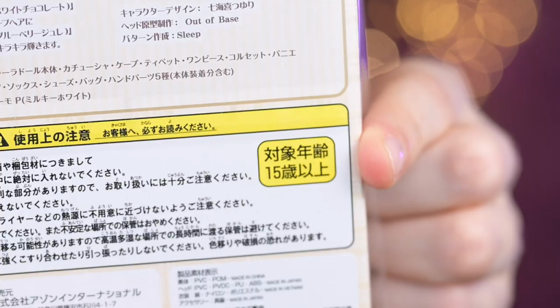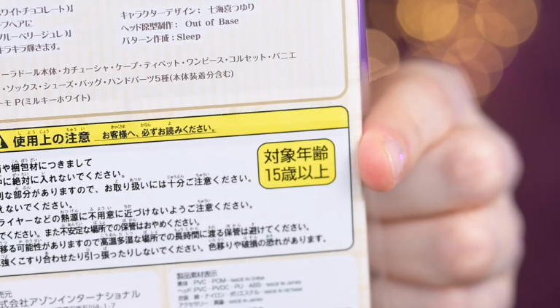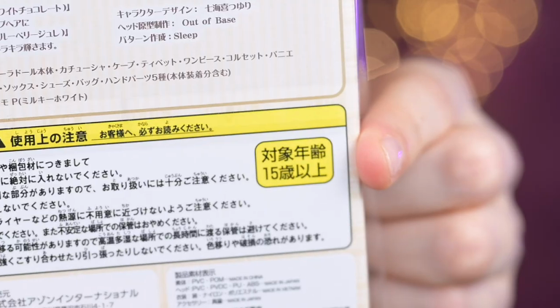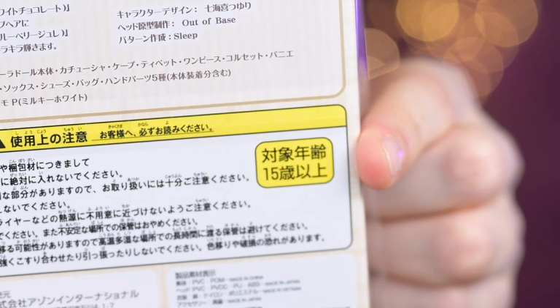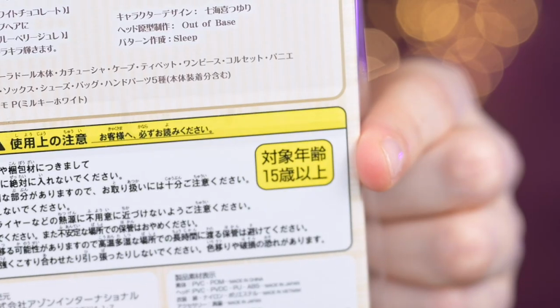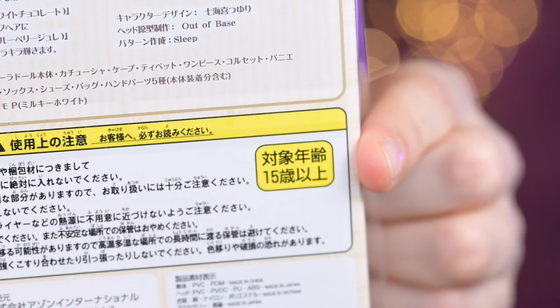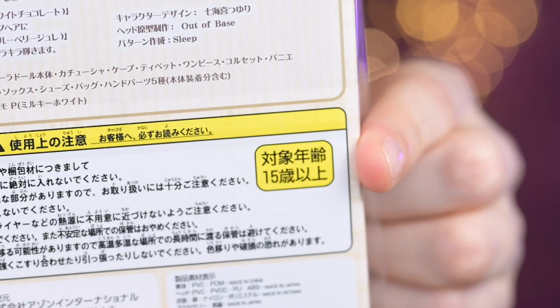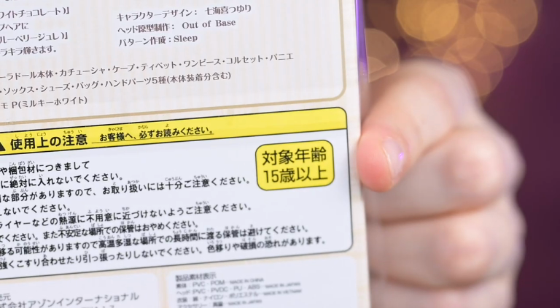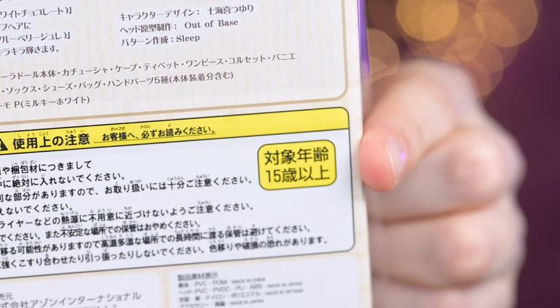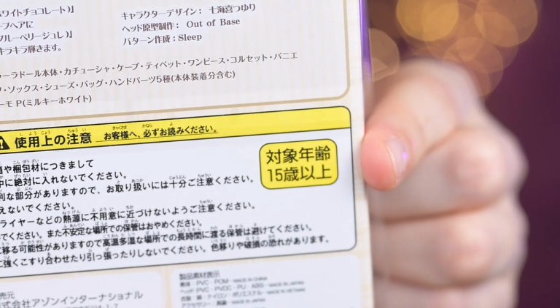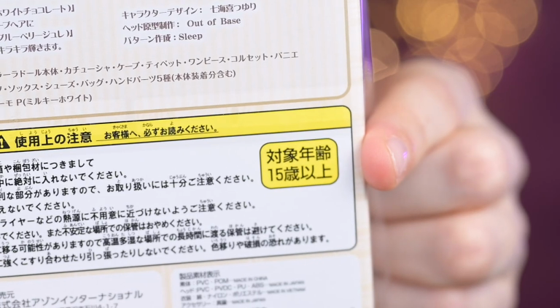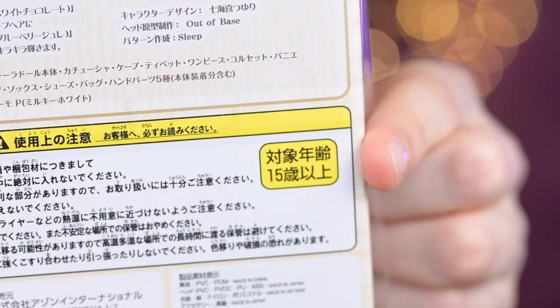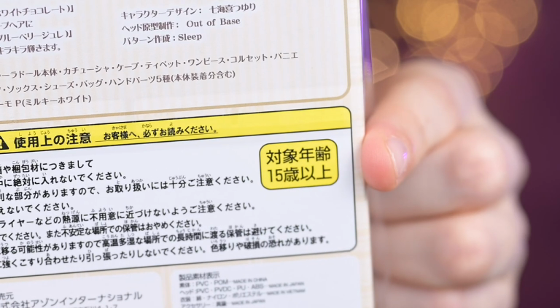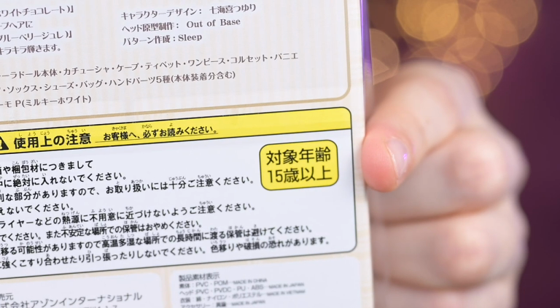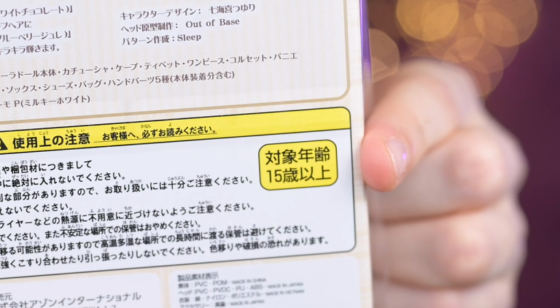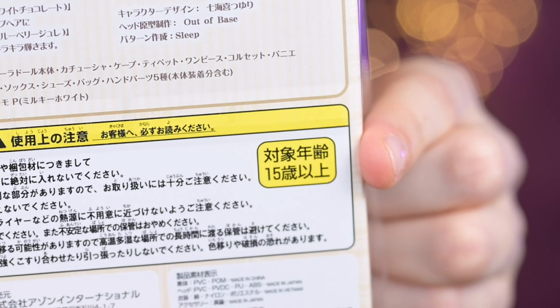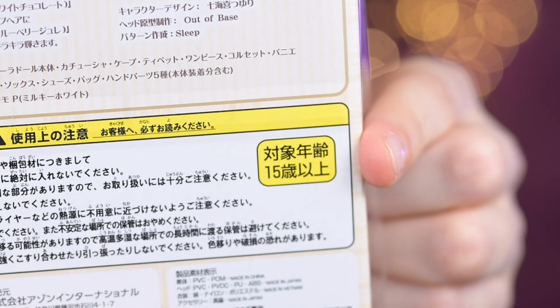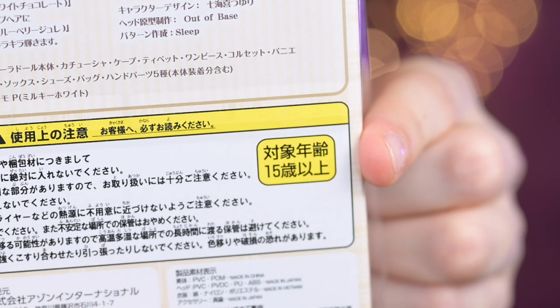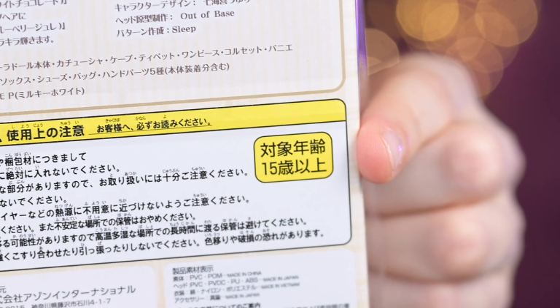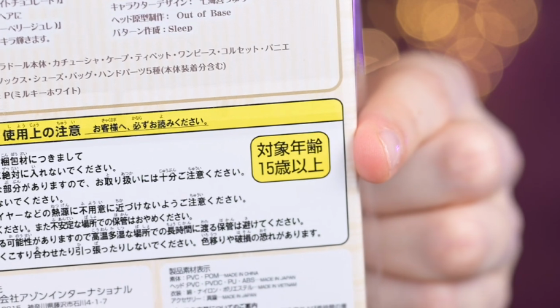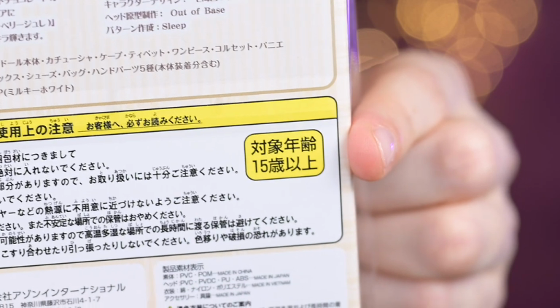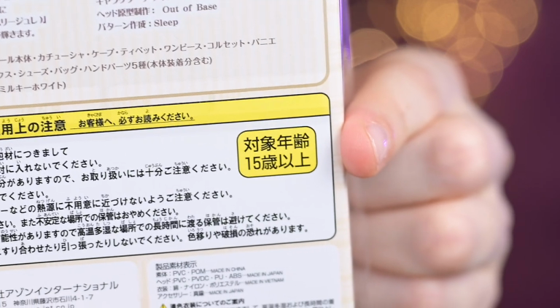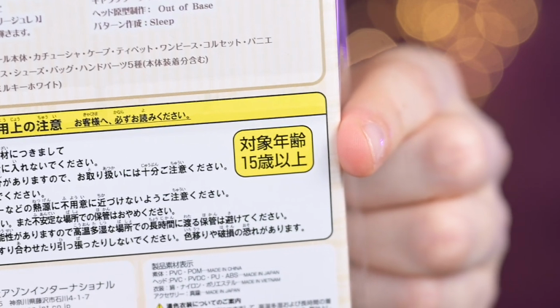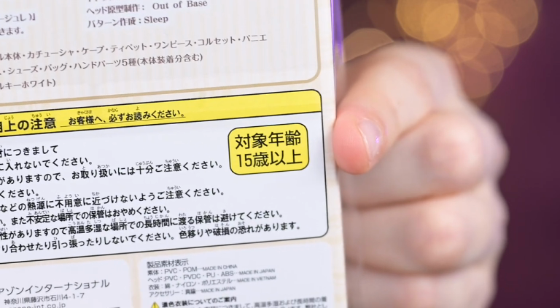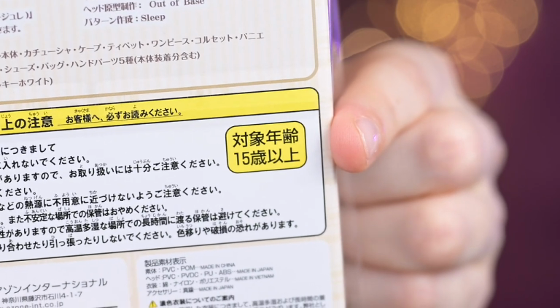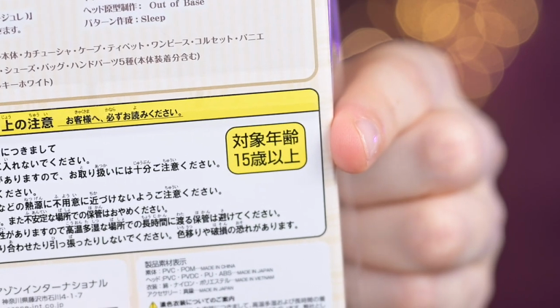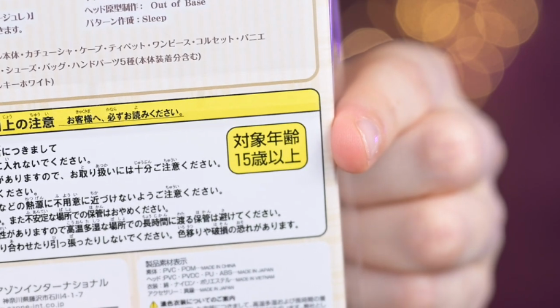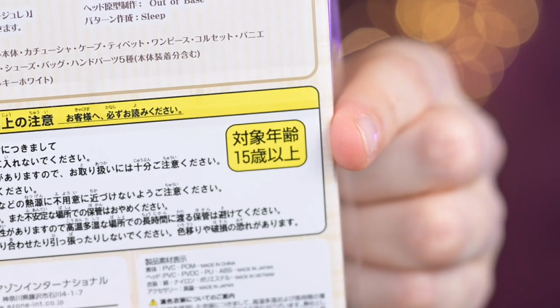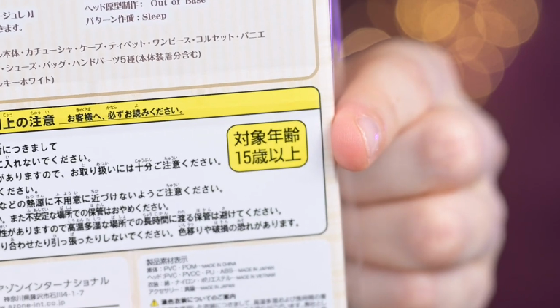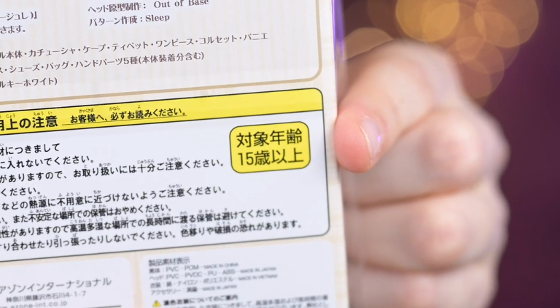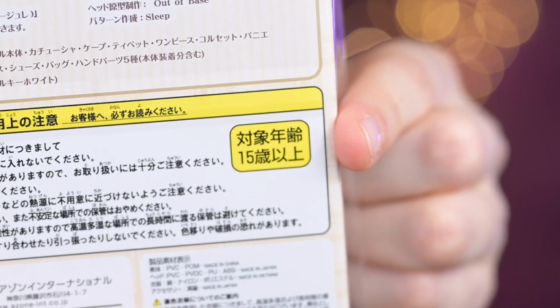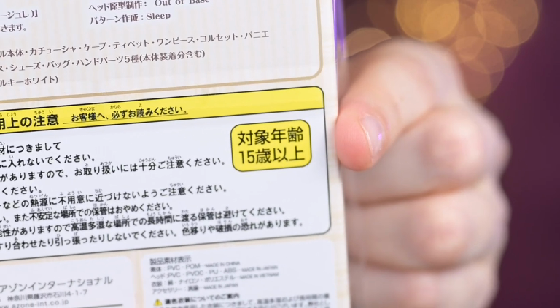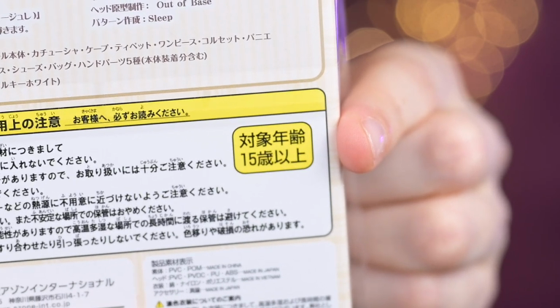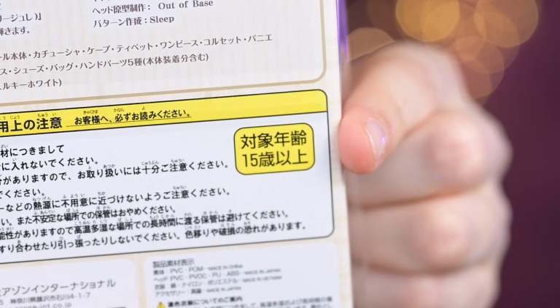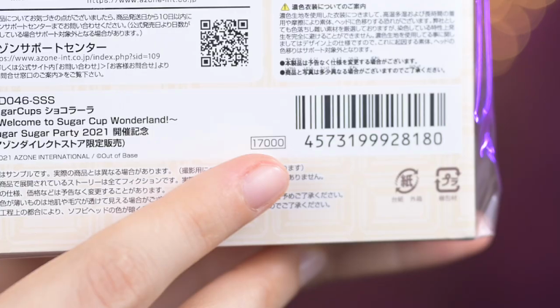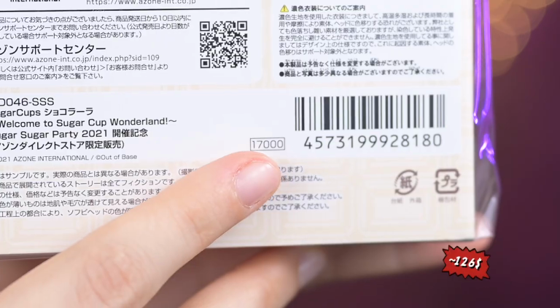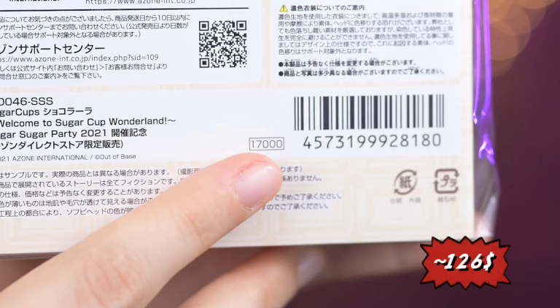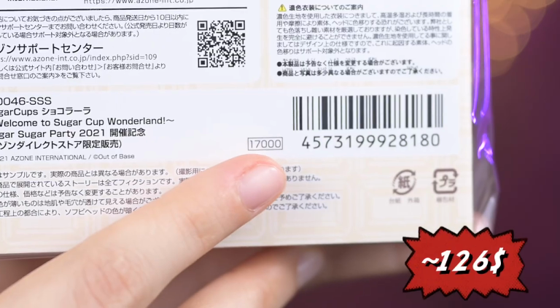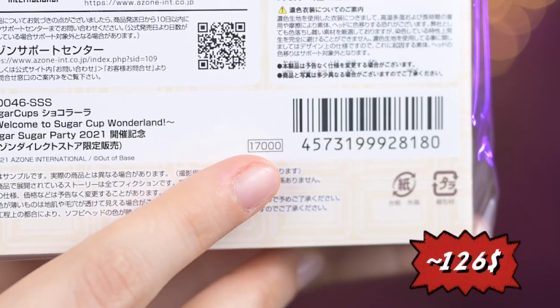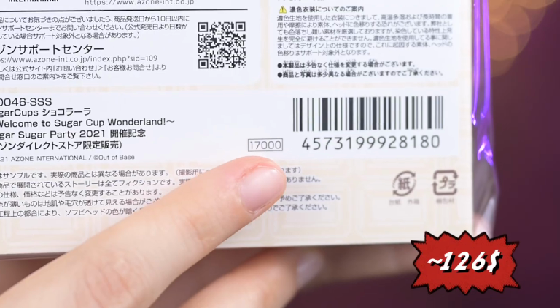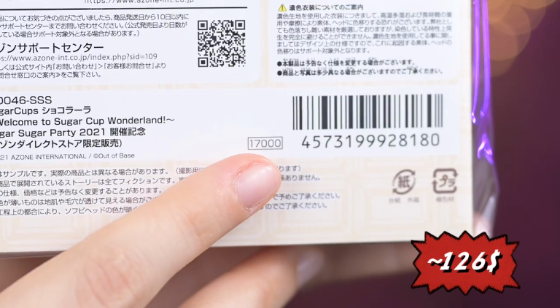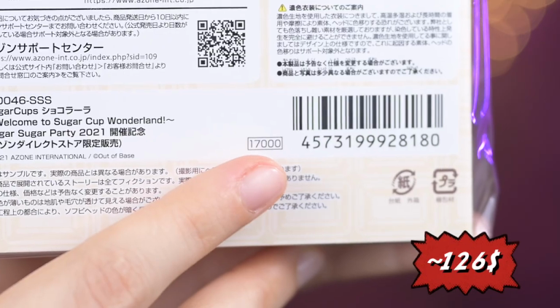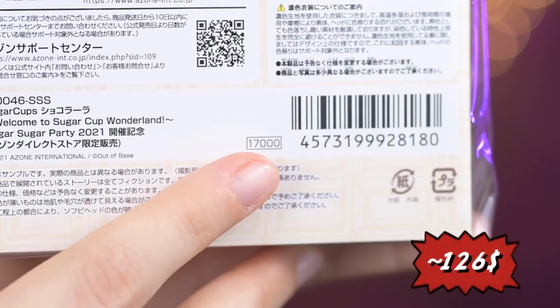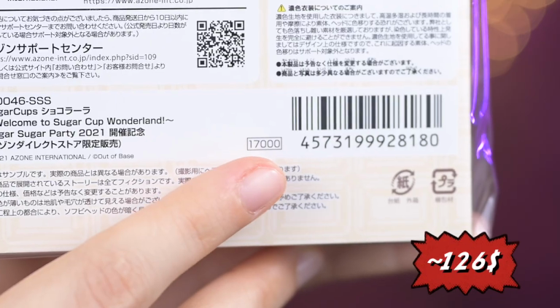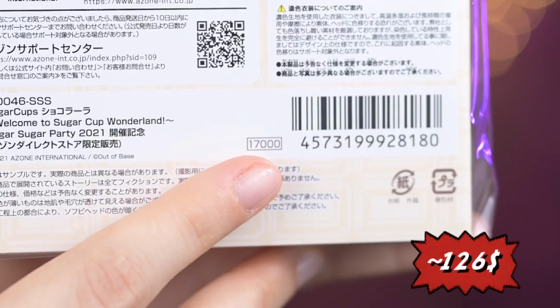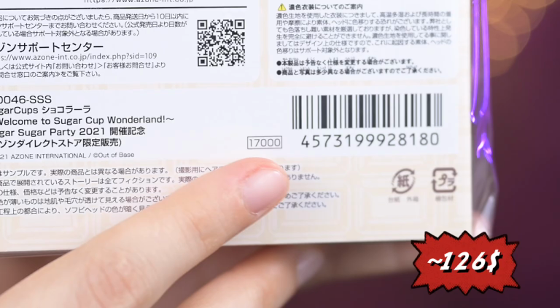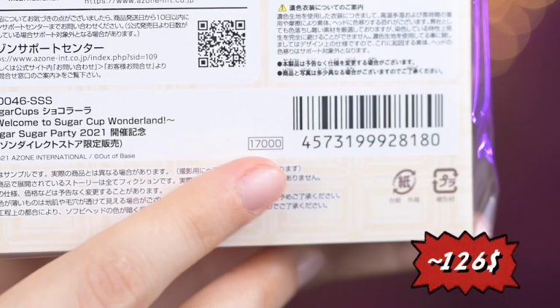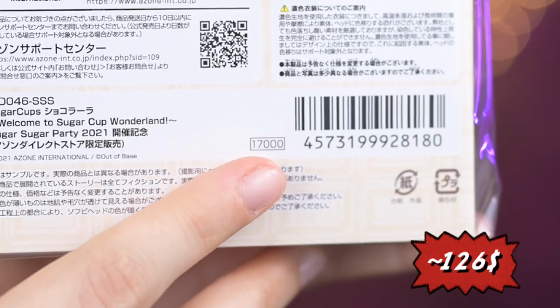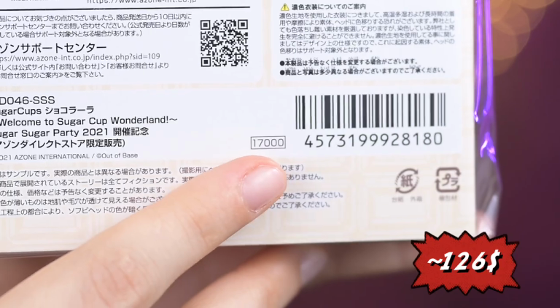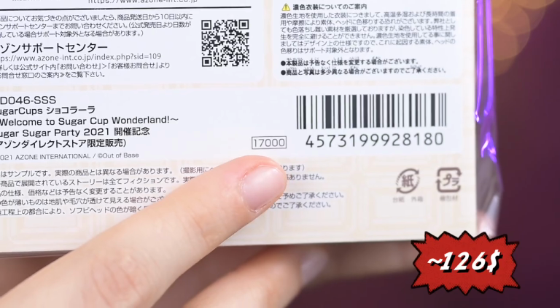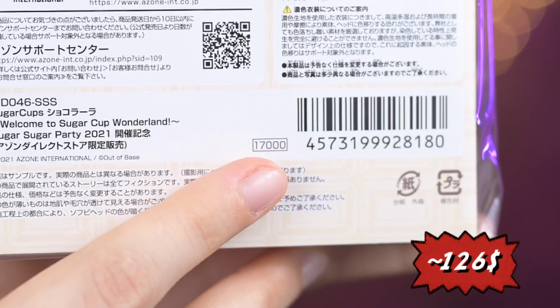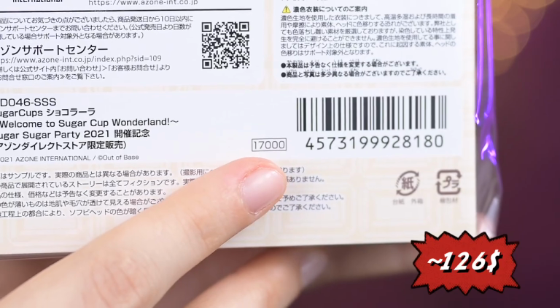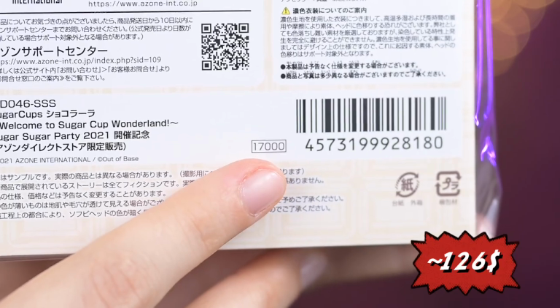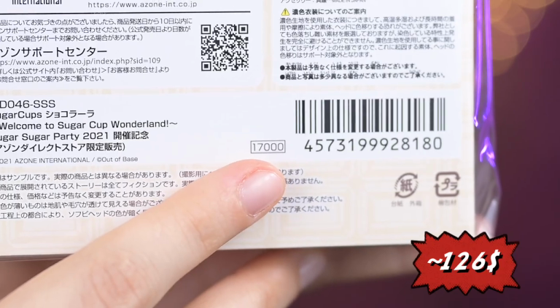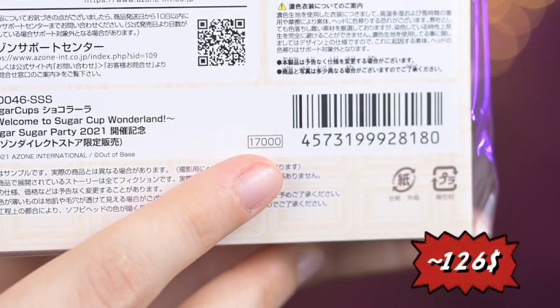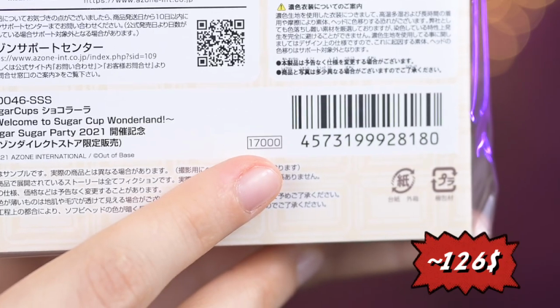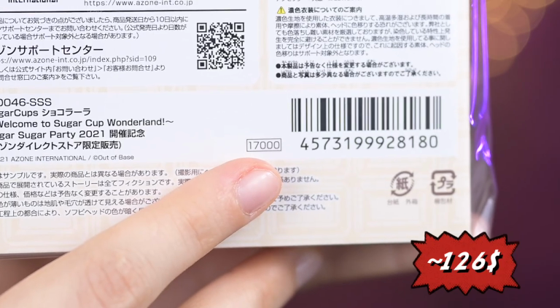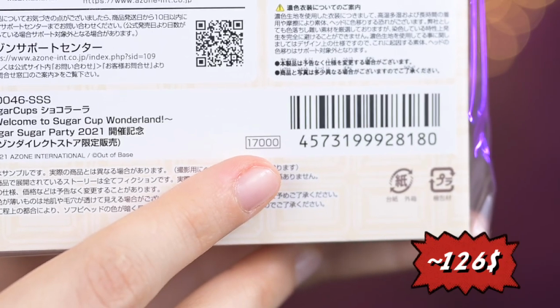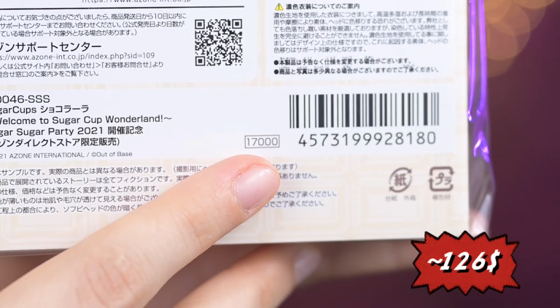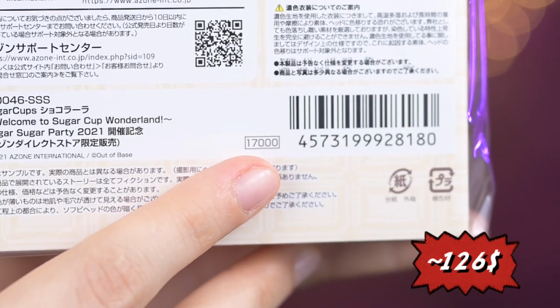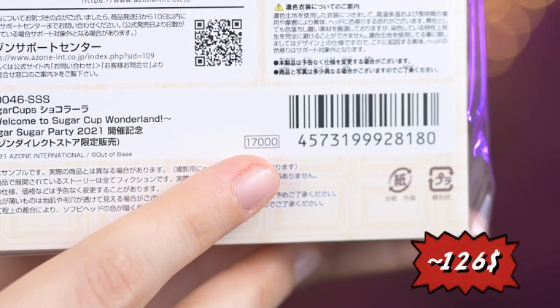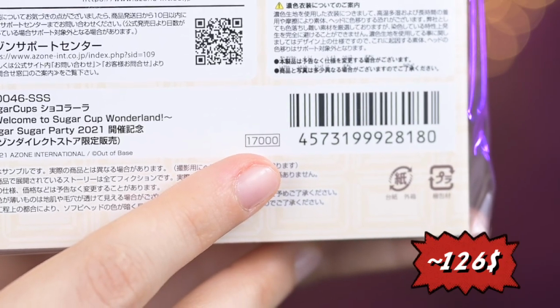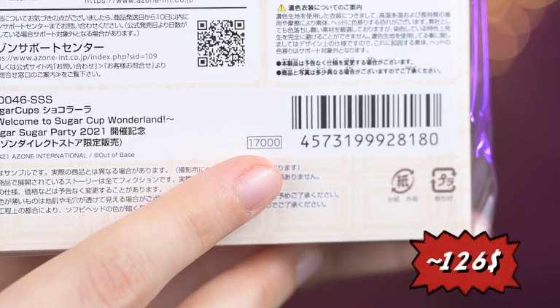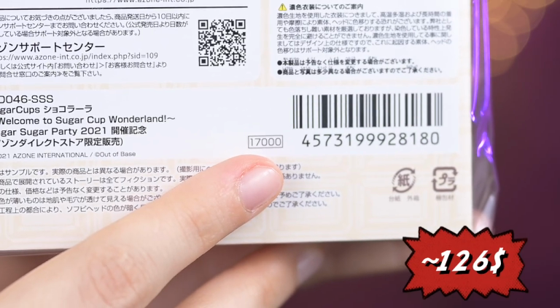The doll is, as always, for people 15 years and up. Her price was 17,000 yen on the day of release.